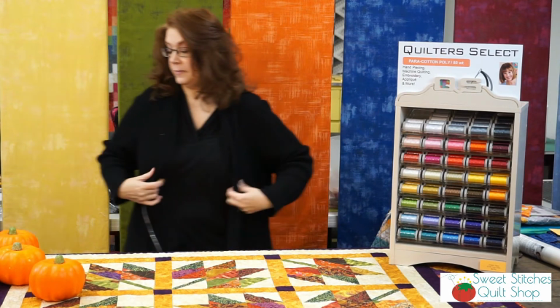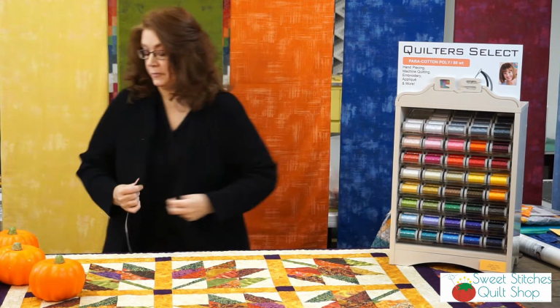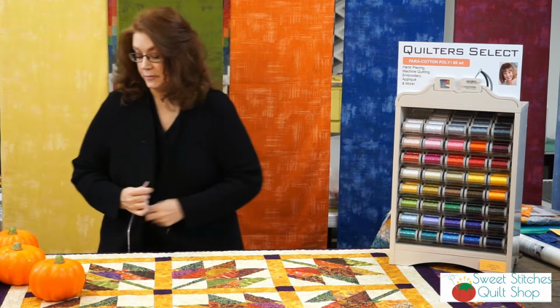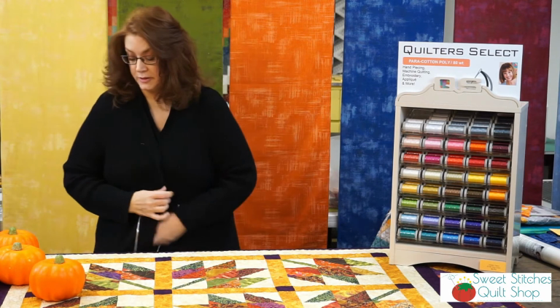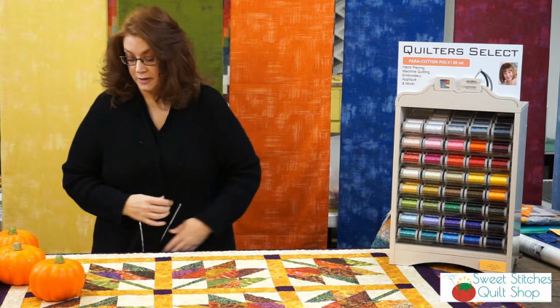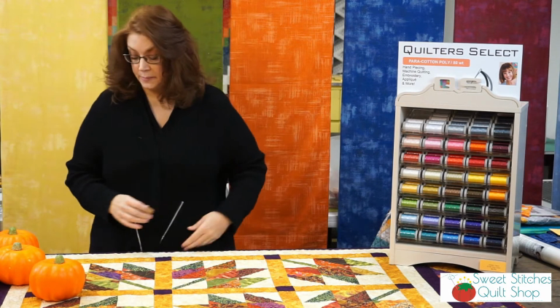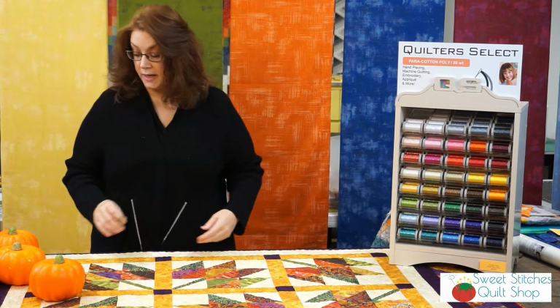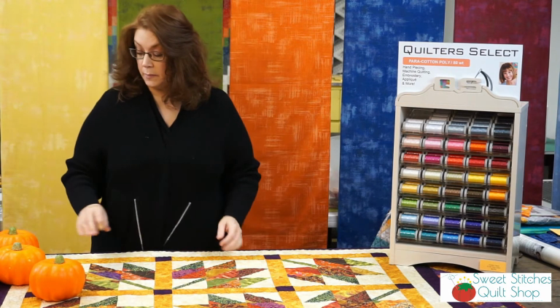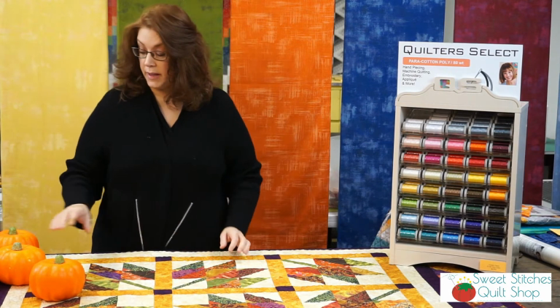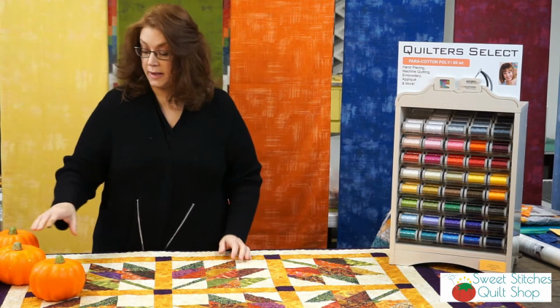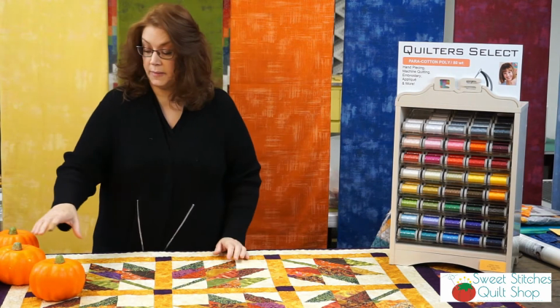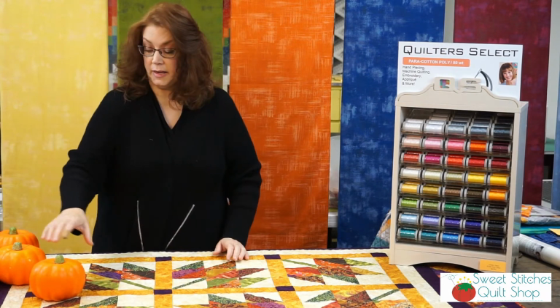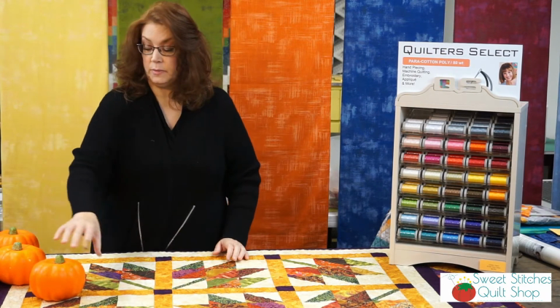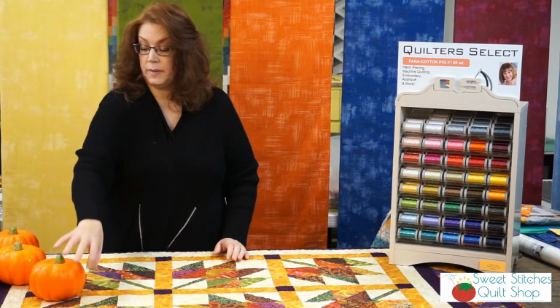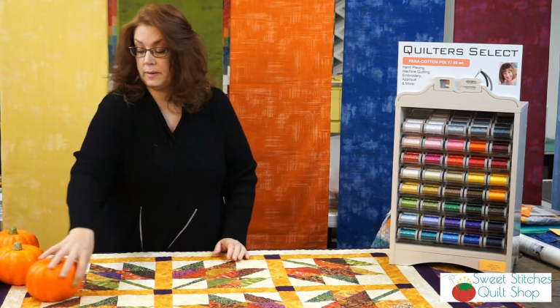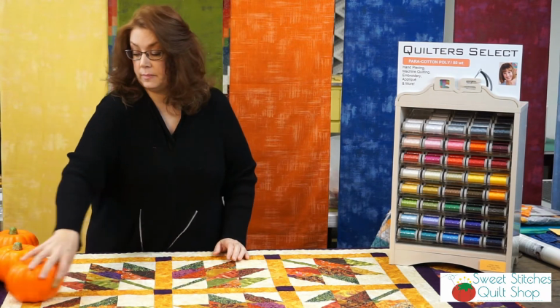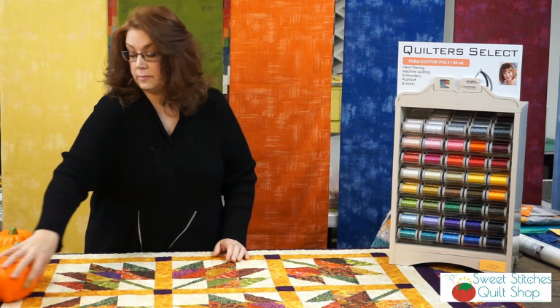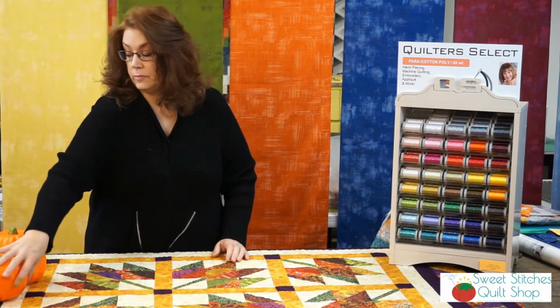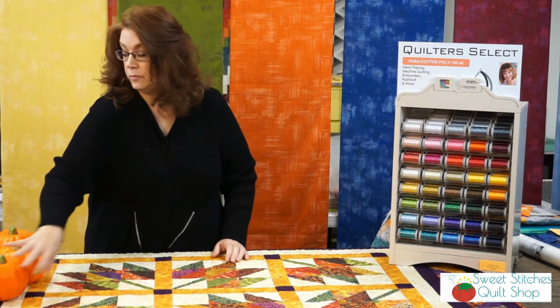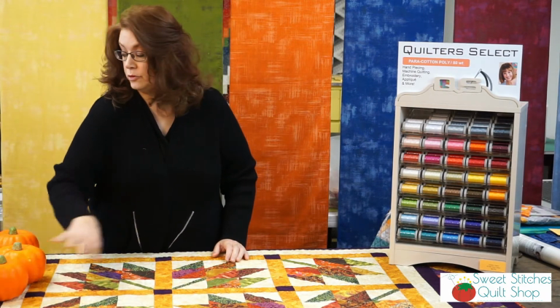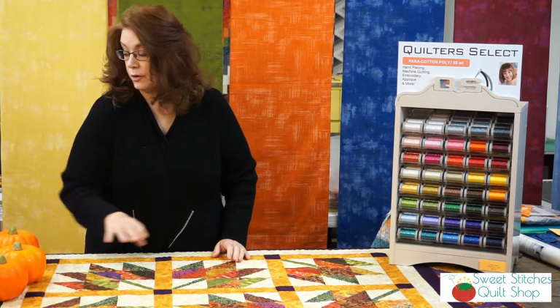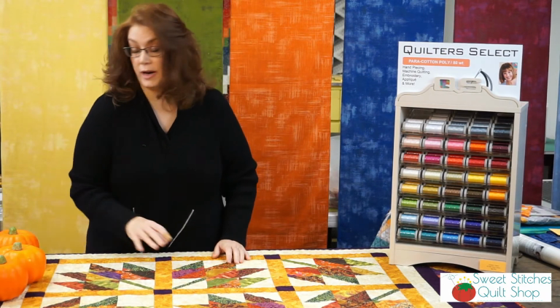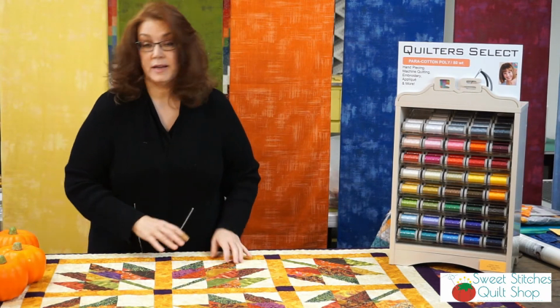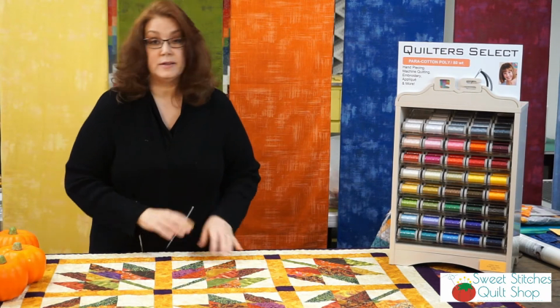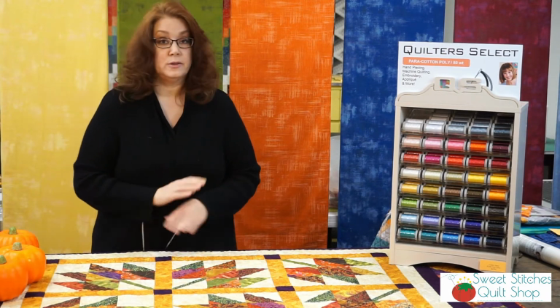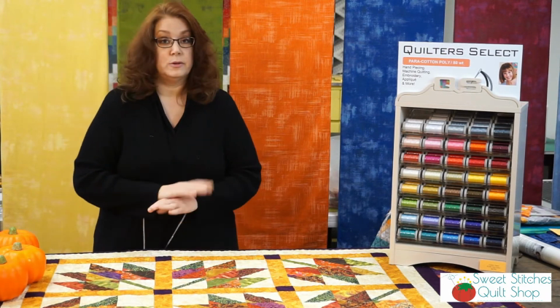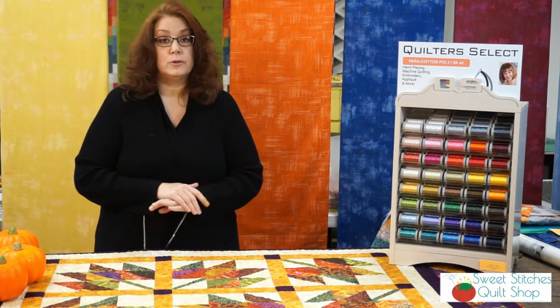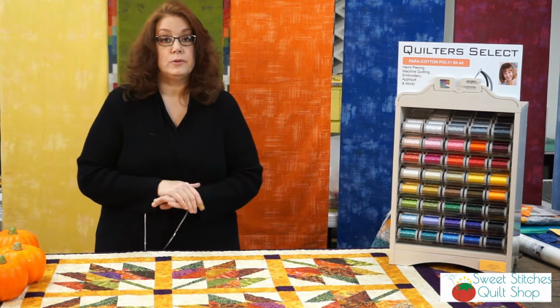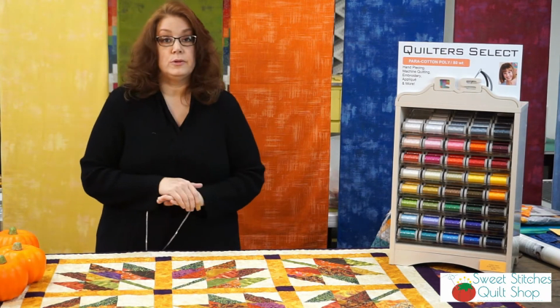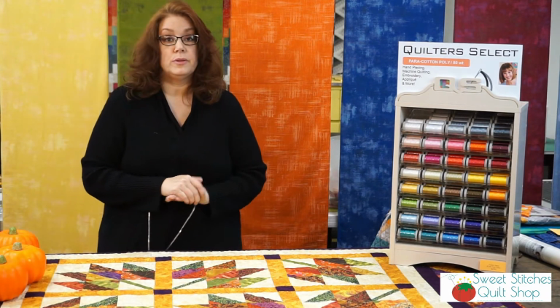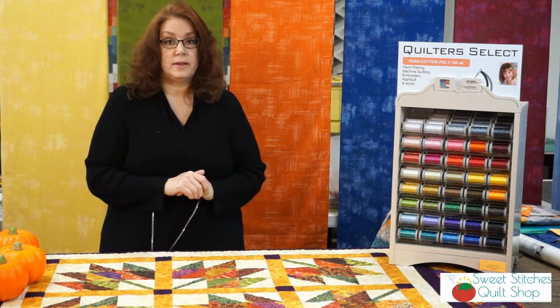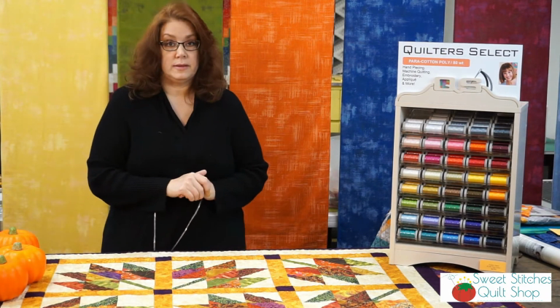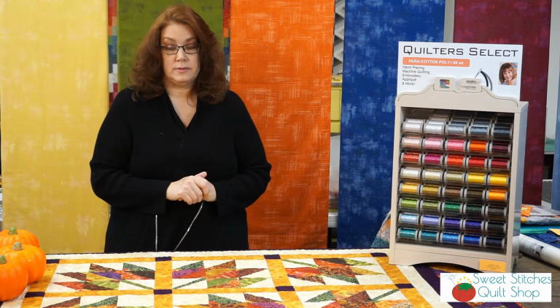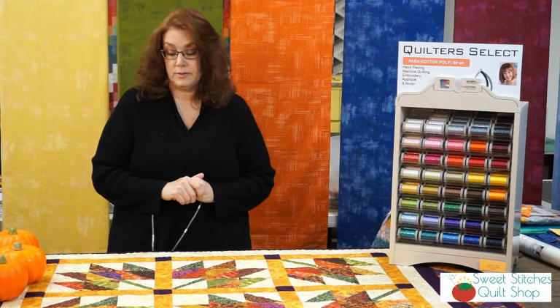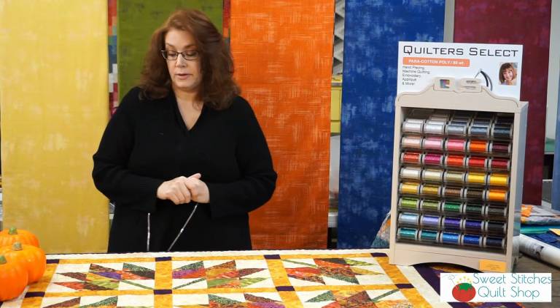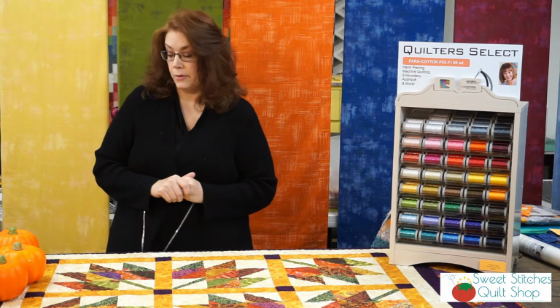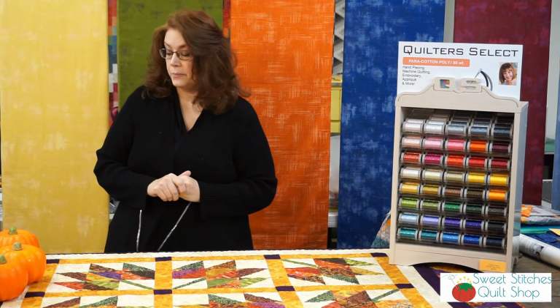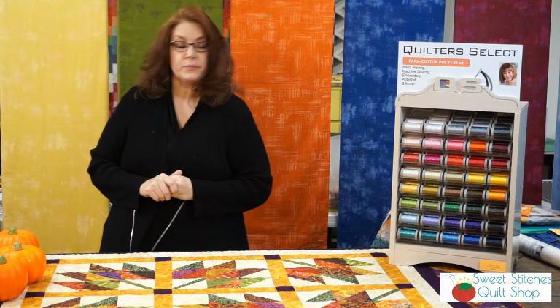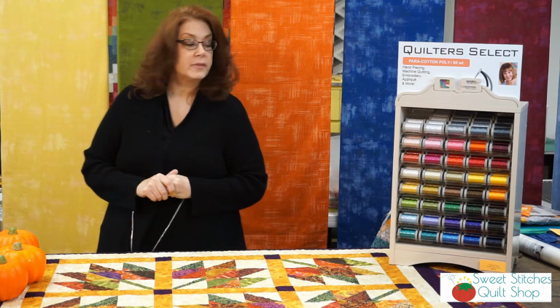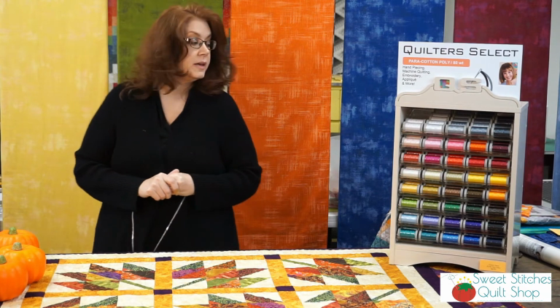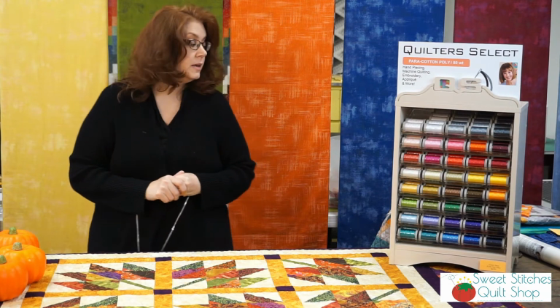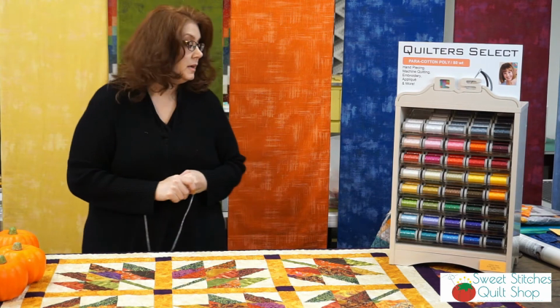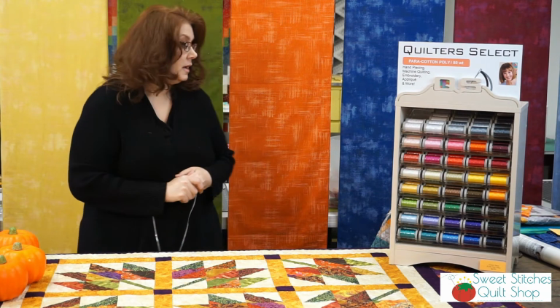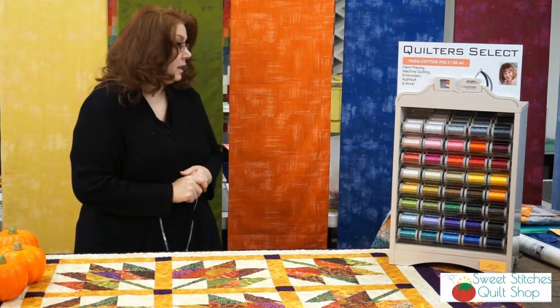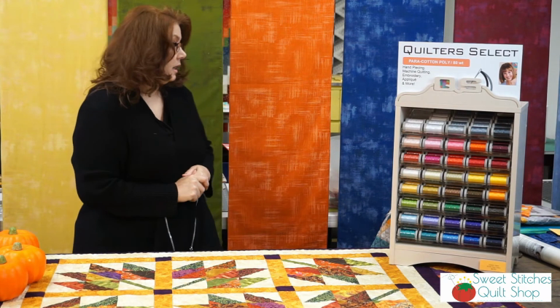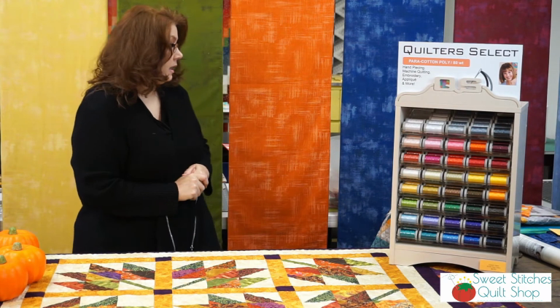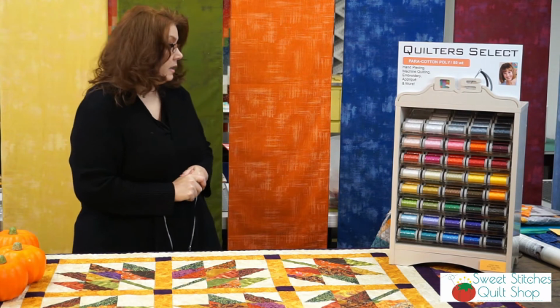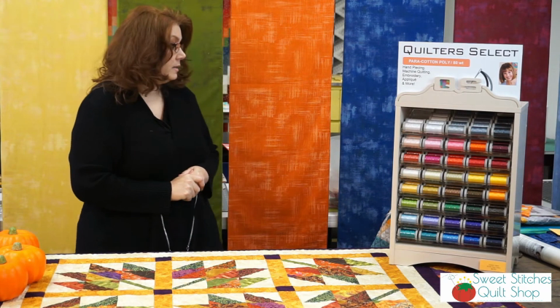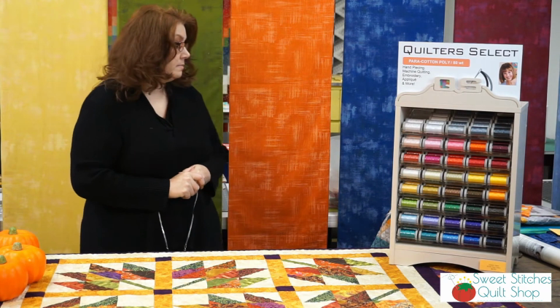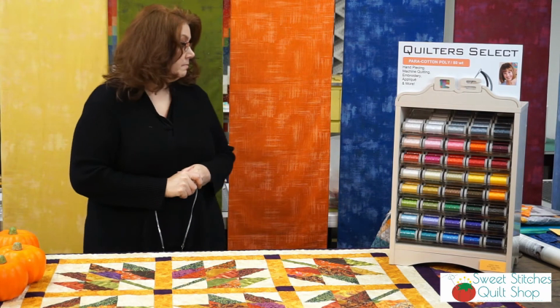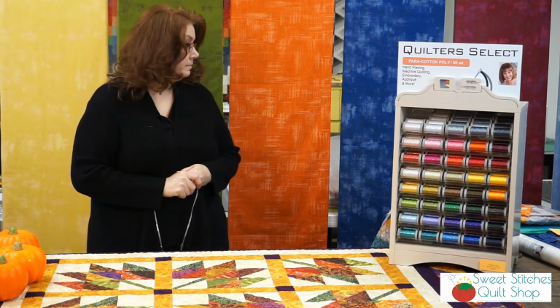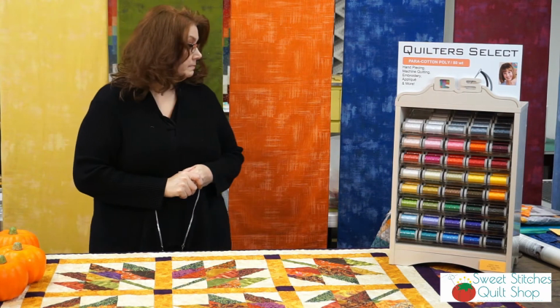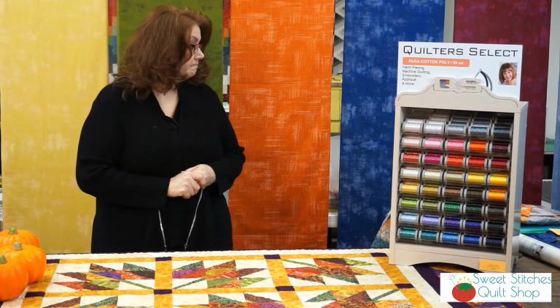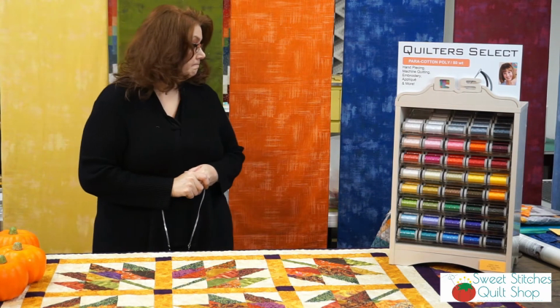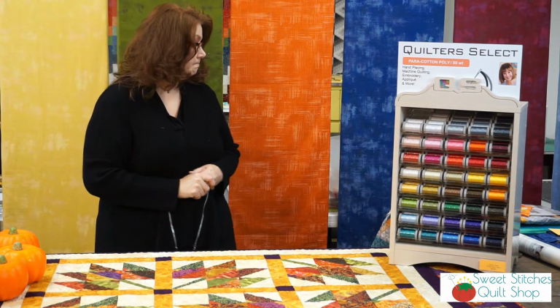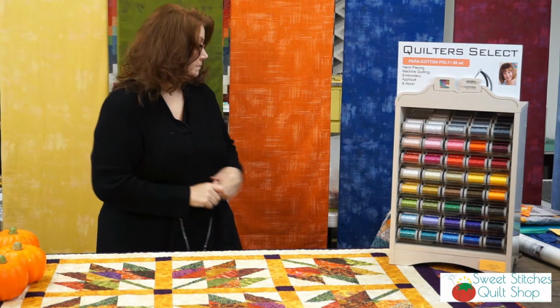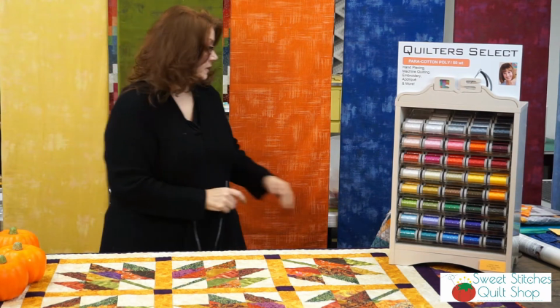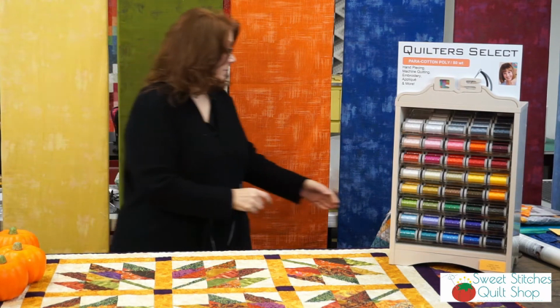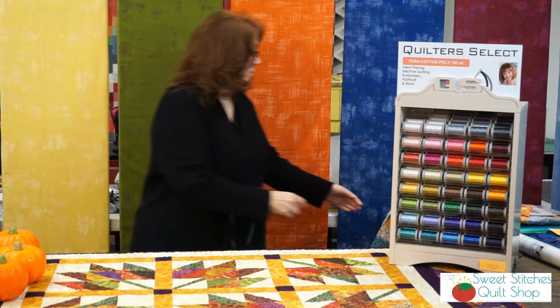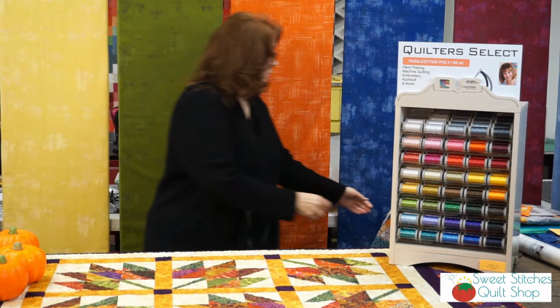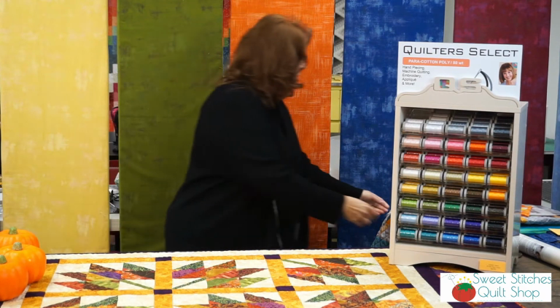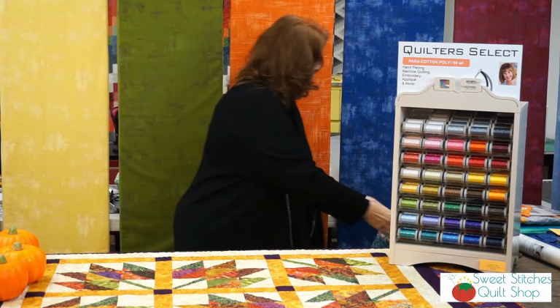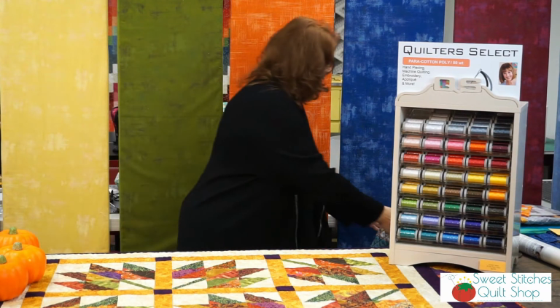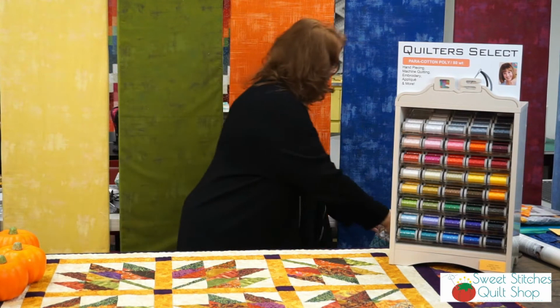I made that bag — I'm not a bag maker but I'm trying to learn new things.